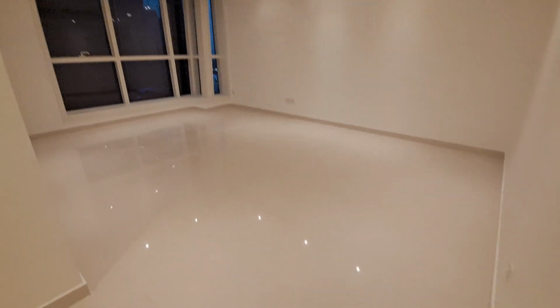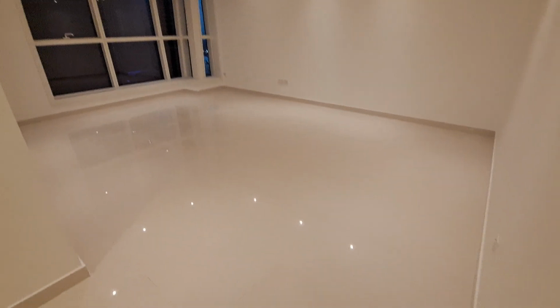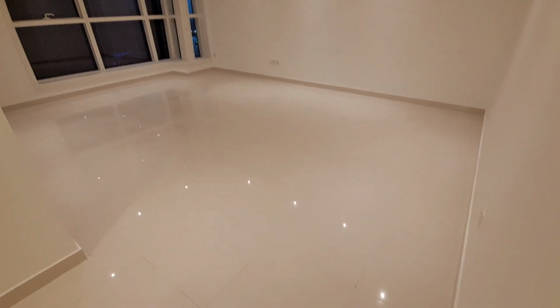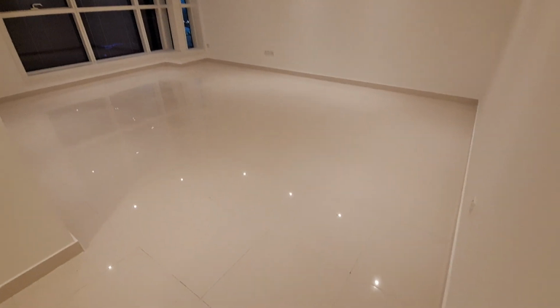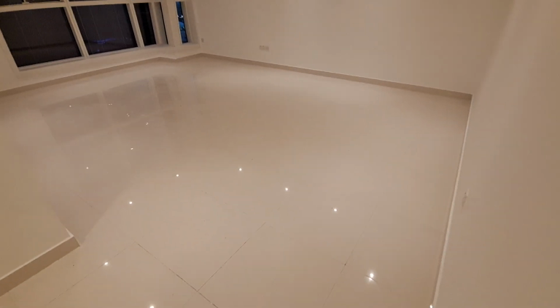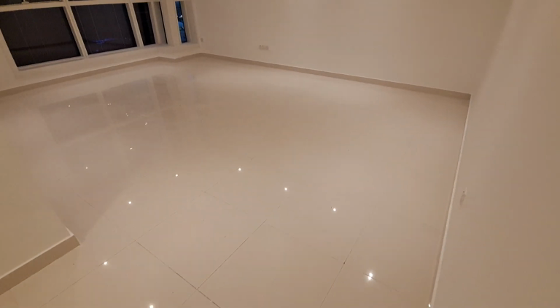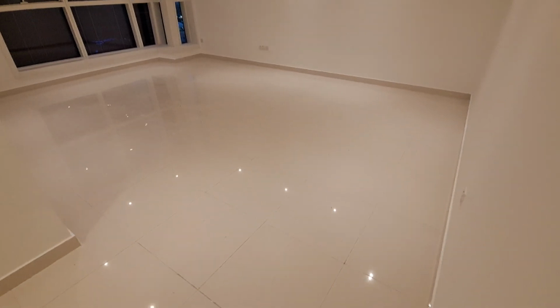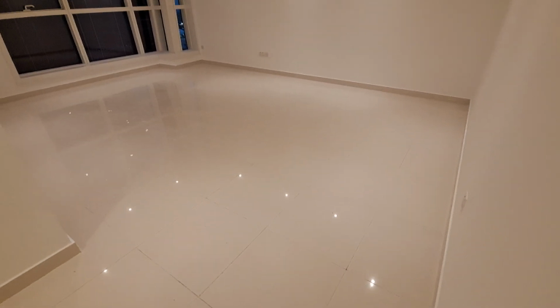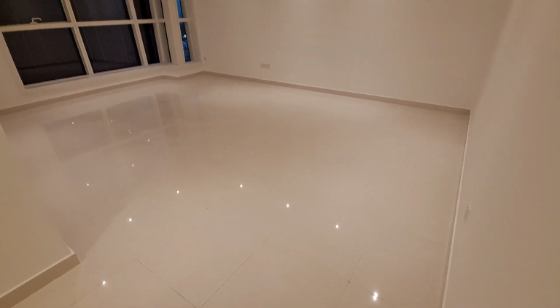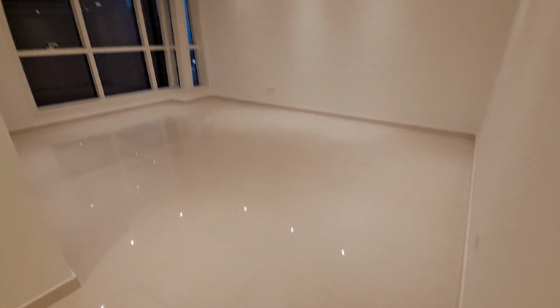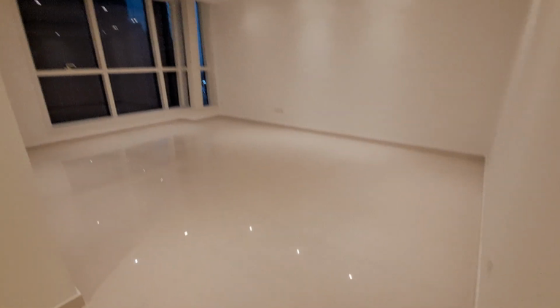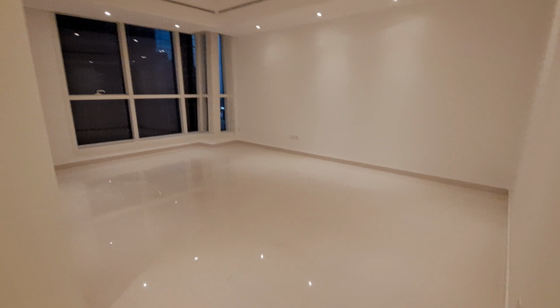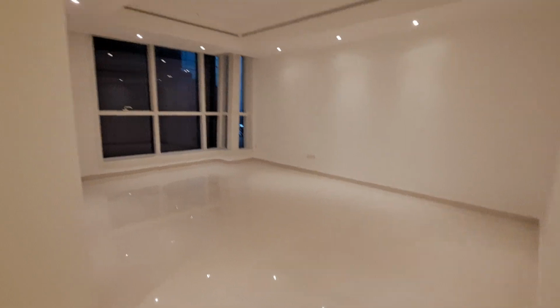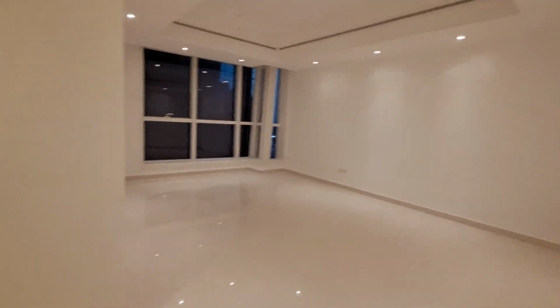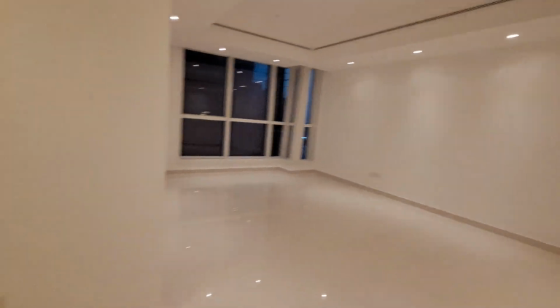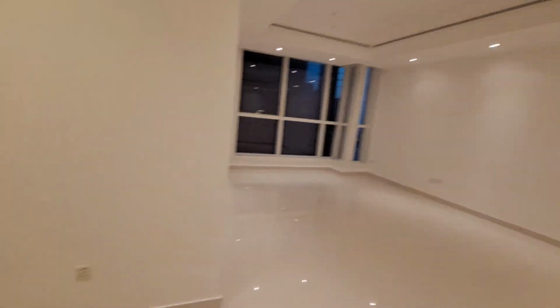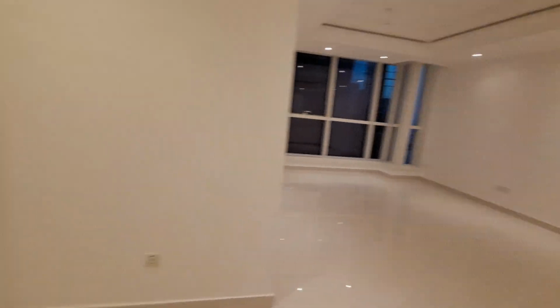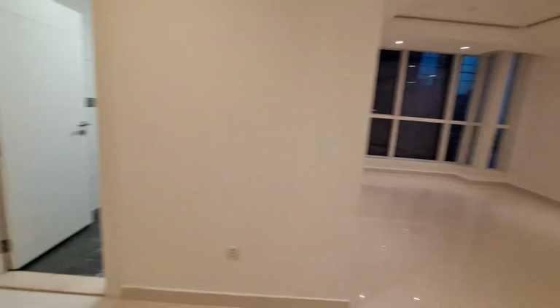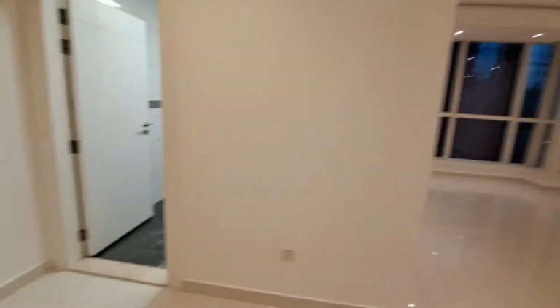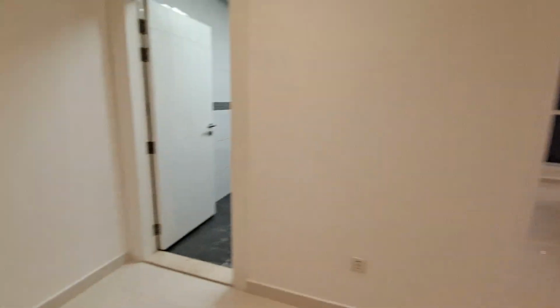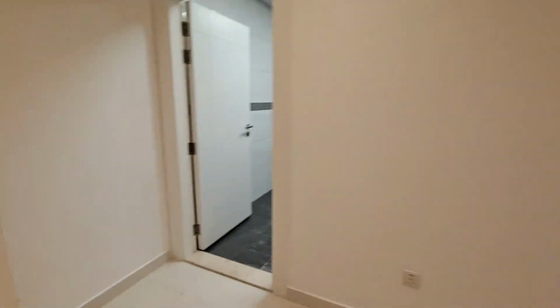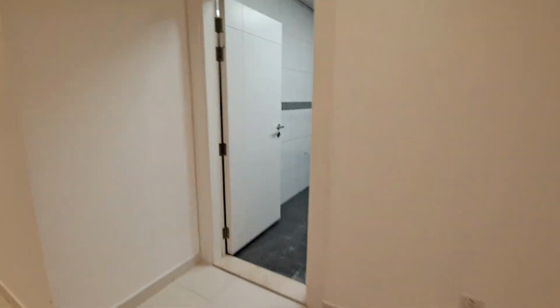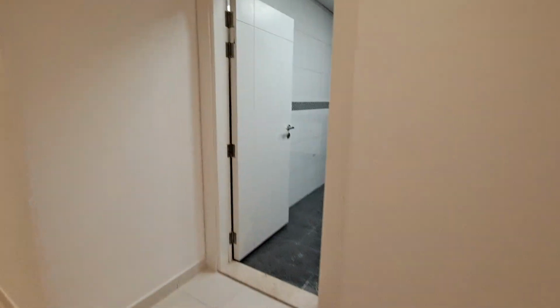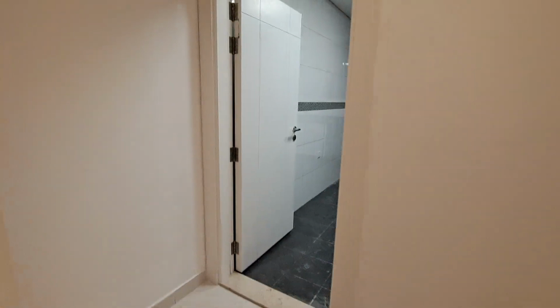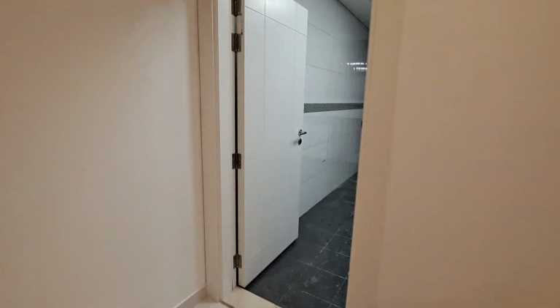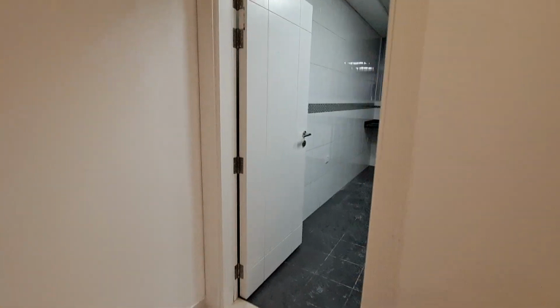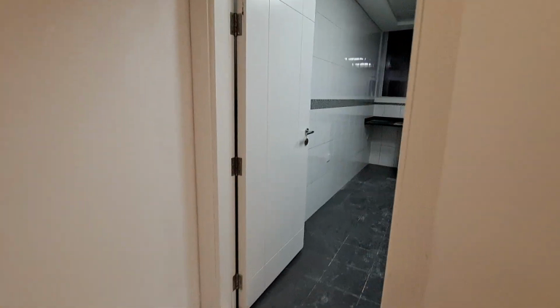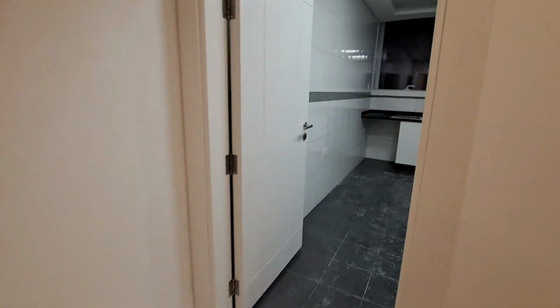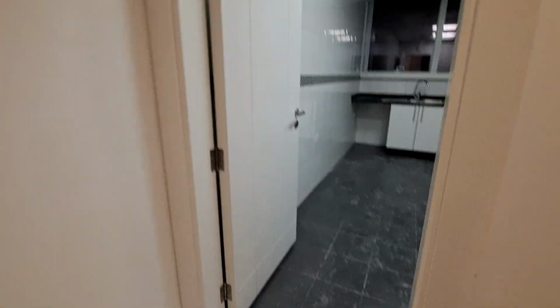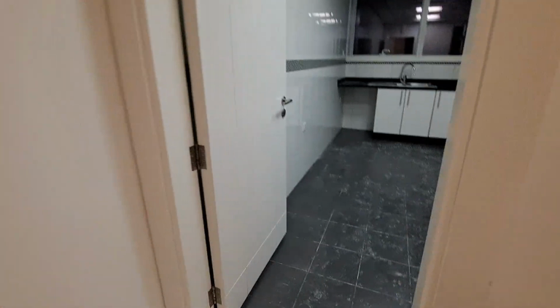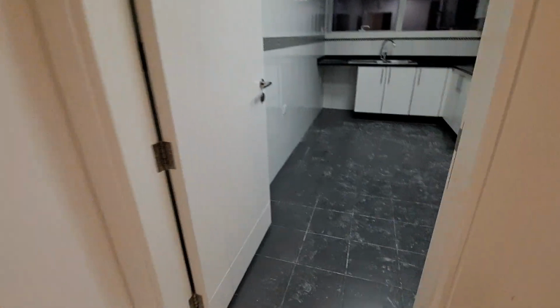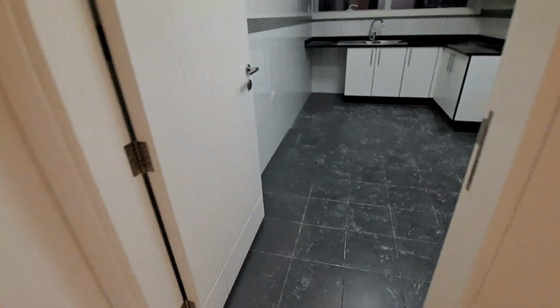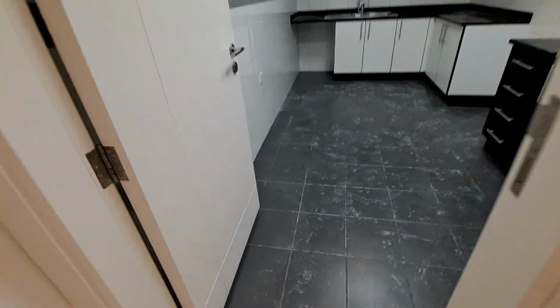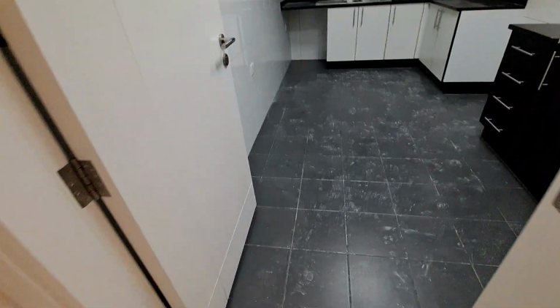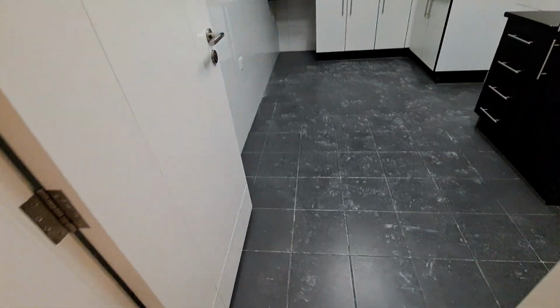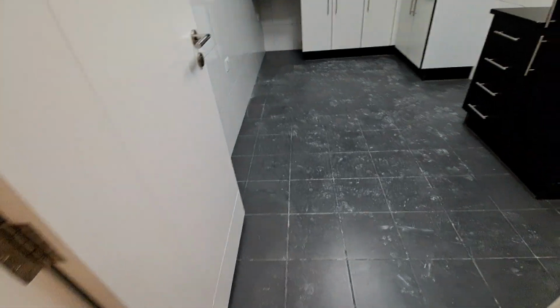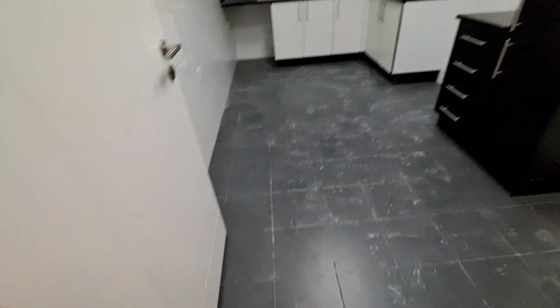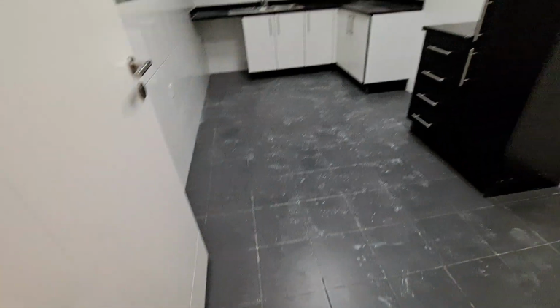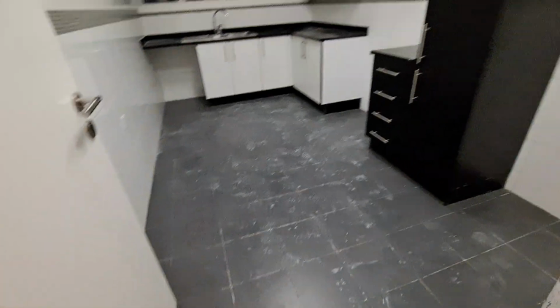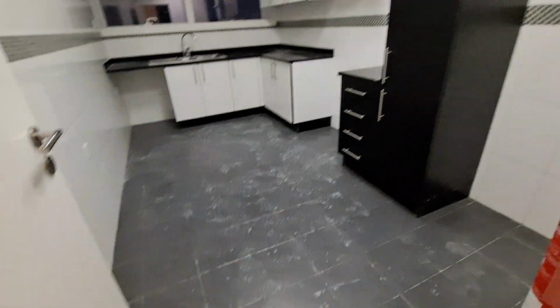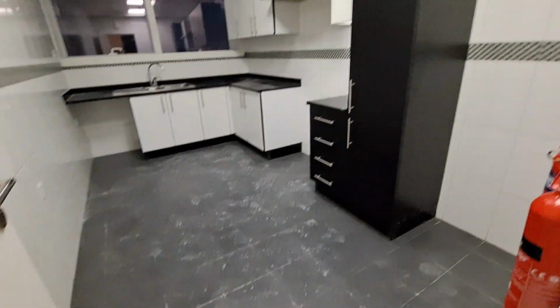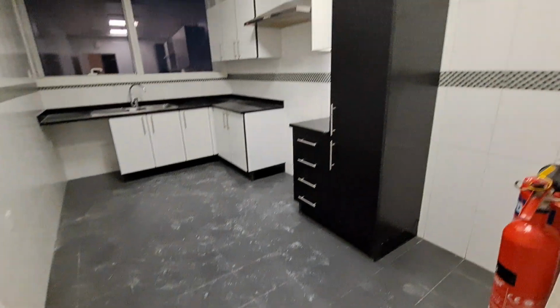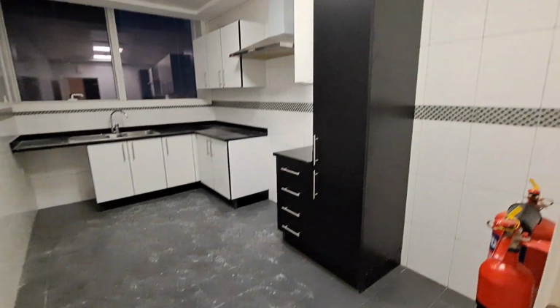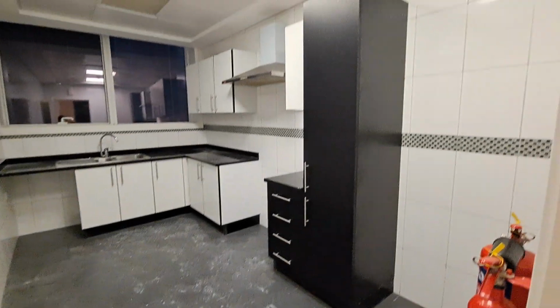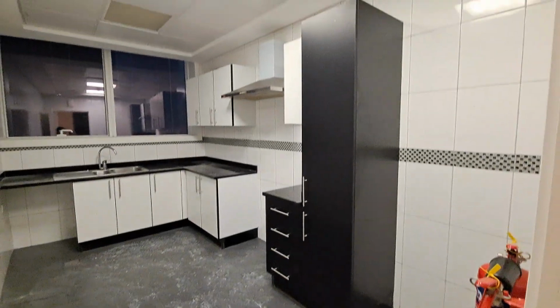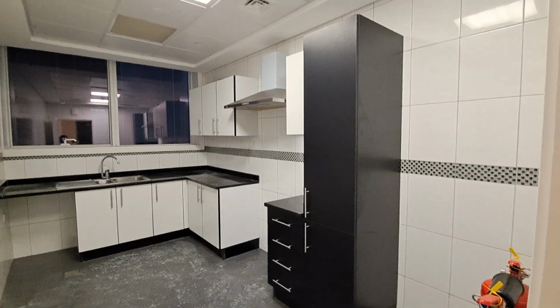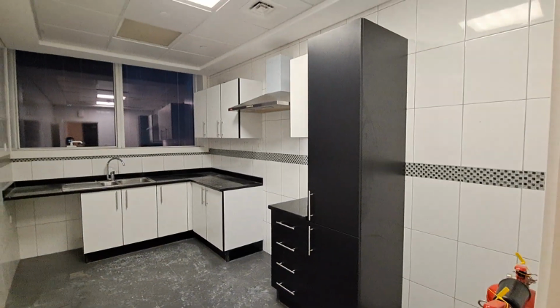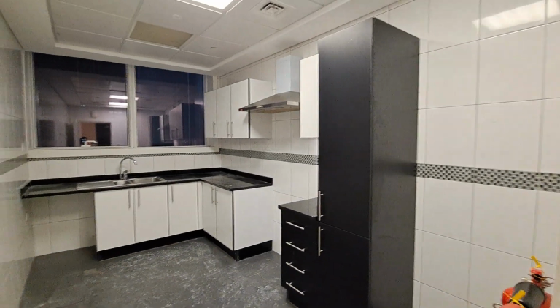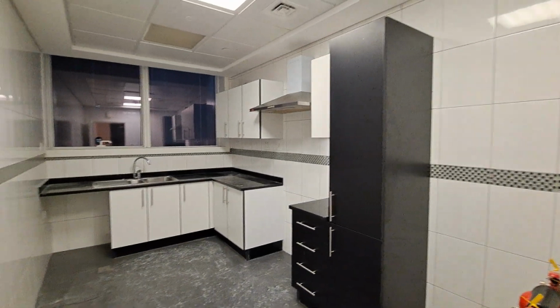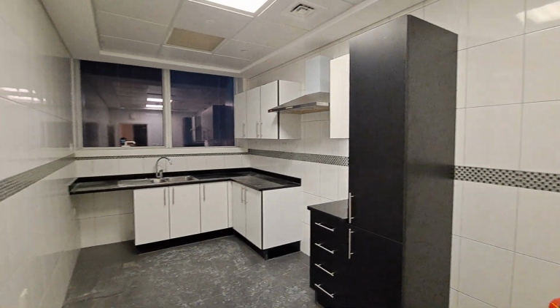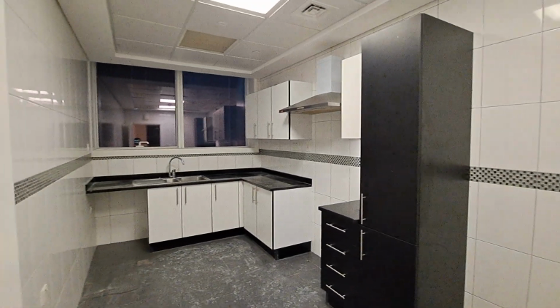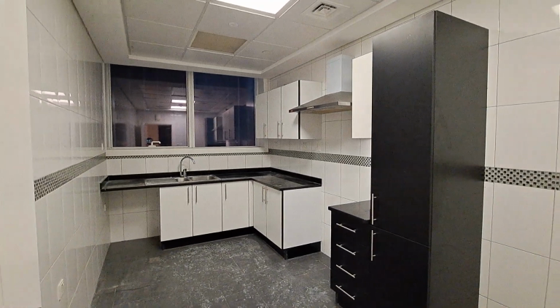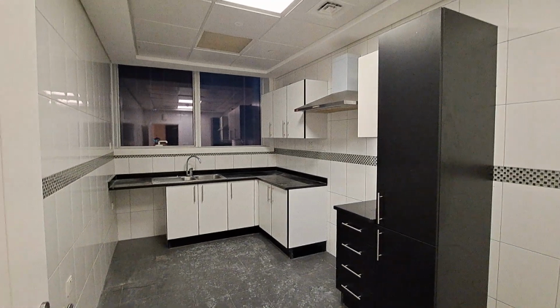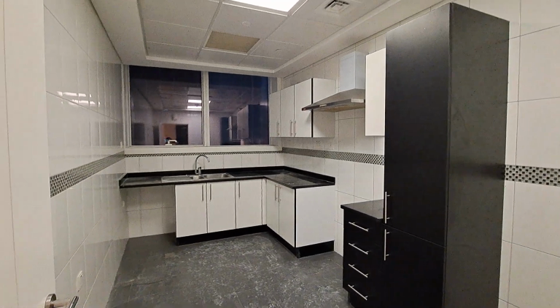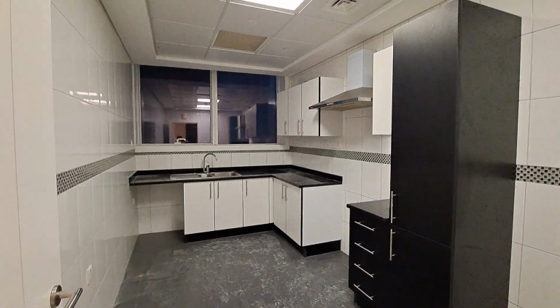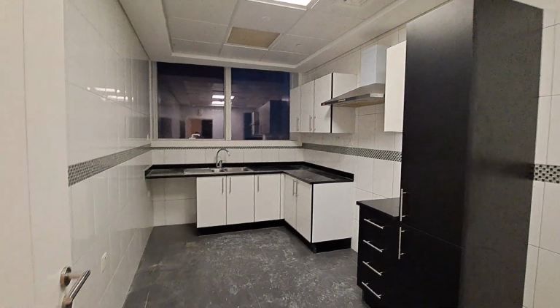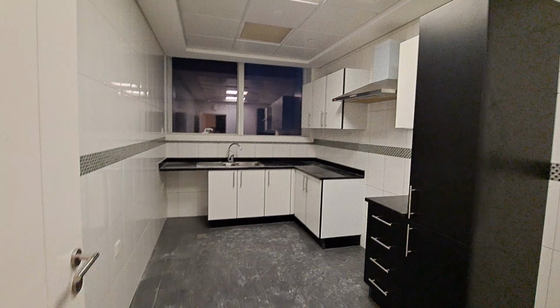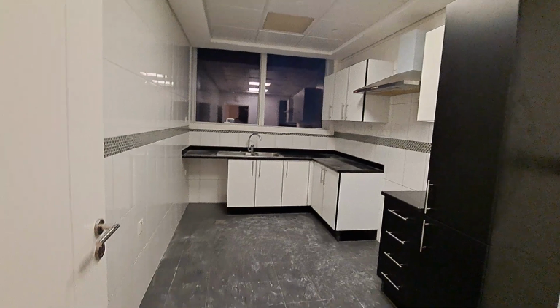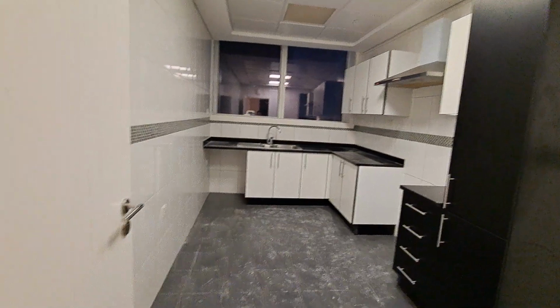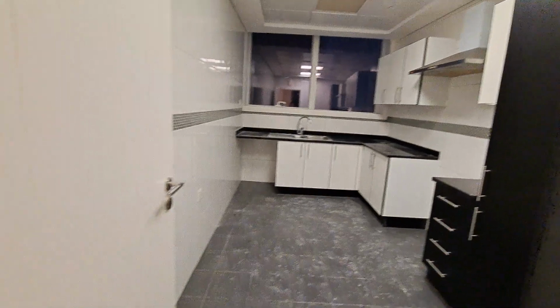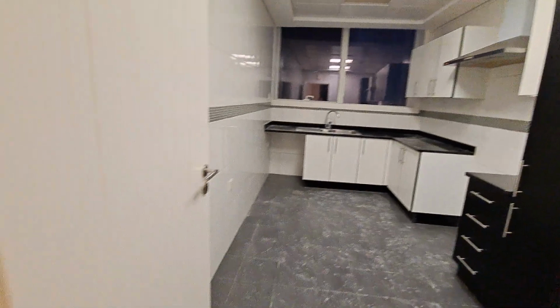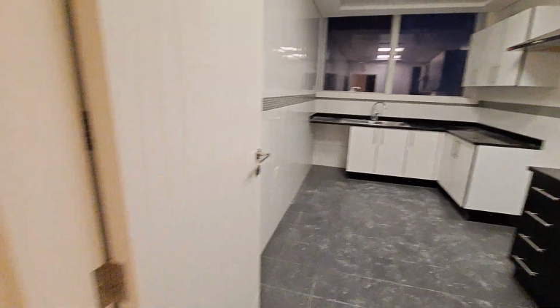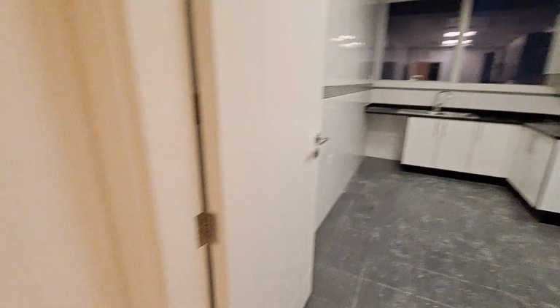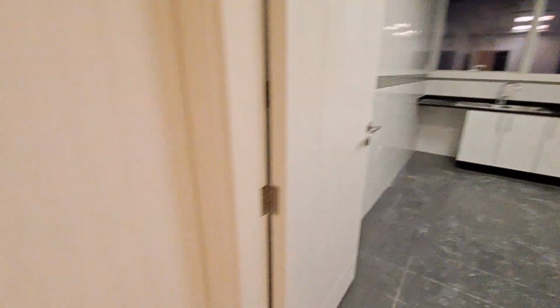The tiles are 11 by 8.2 feet each in length. We have a kitchen which has space for a dishwasher, washing machine, and fridge.